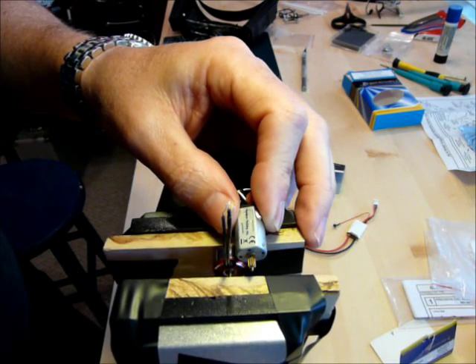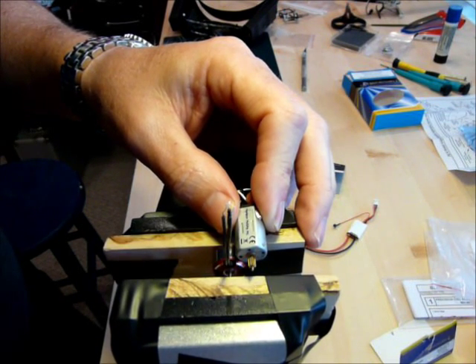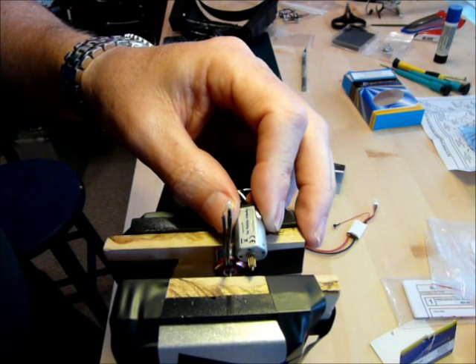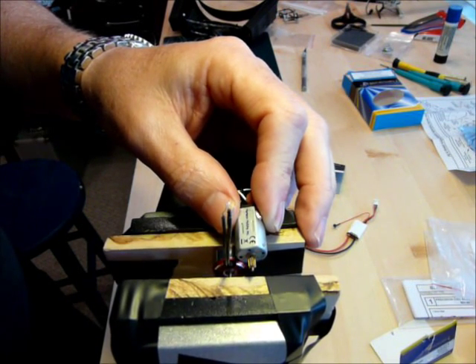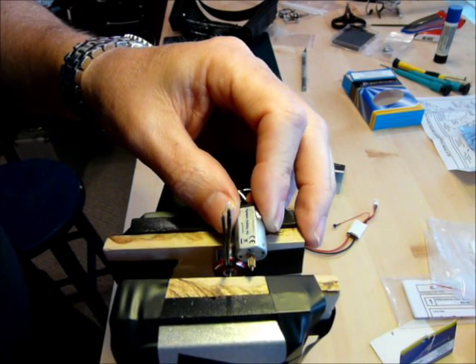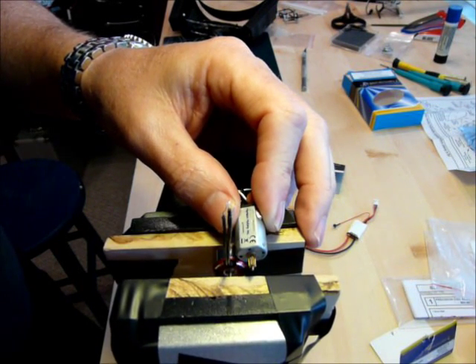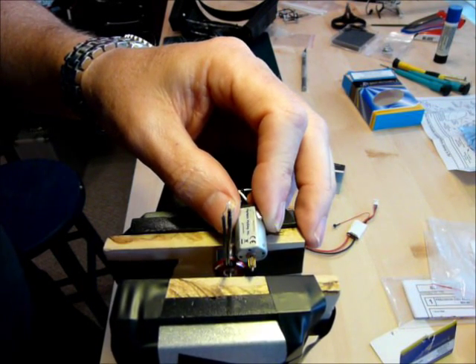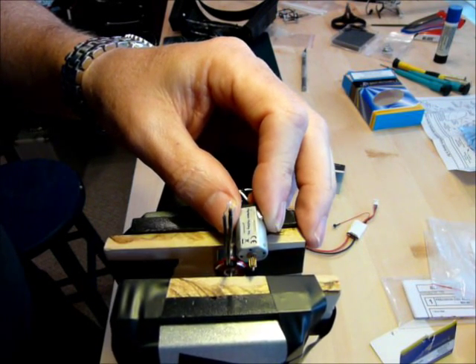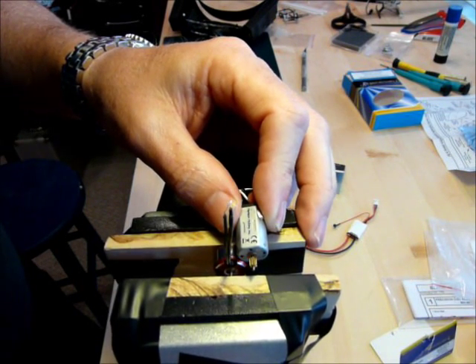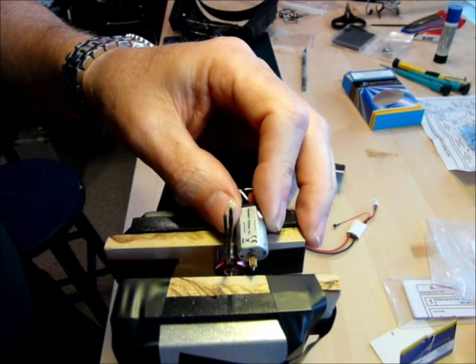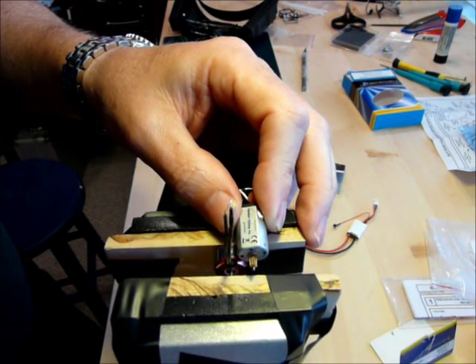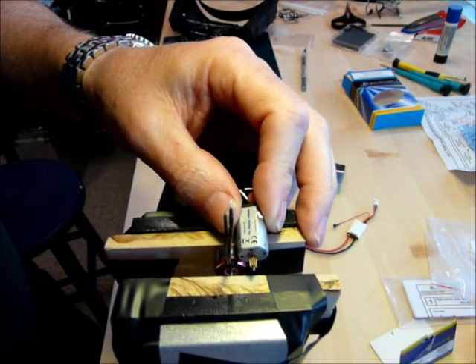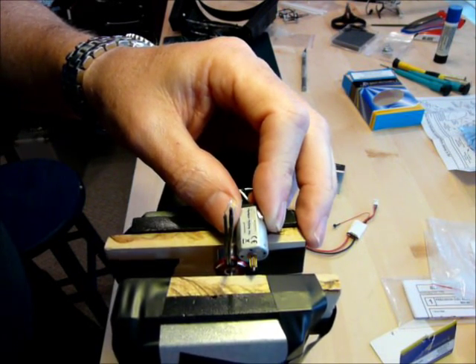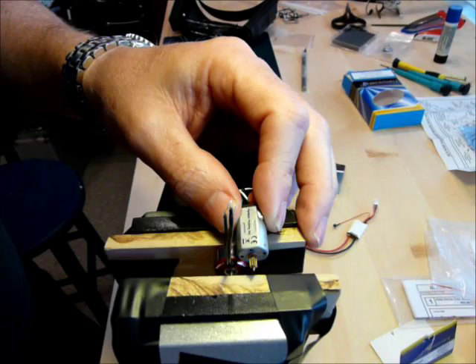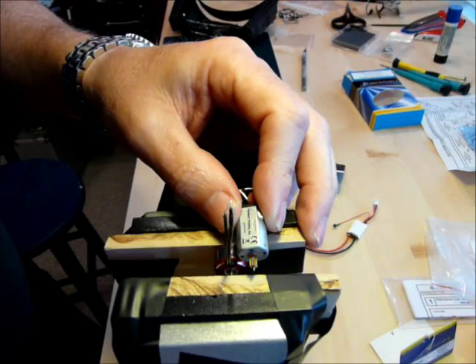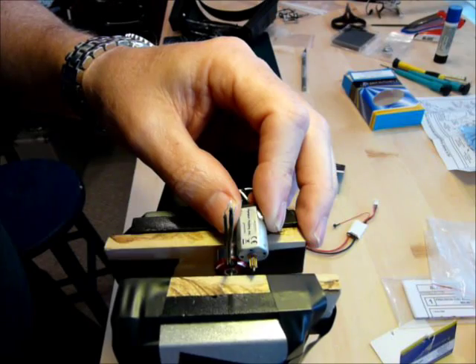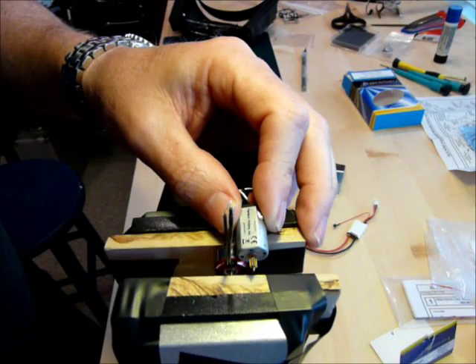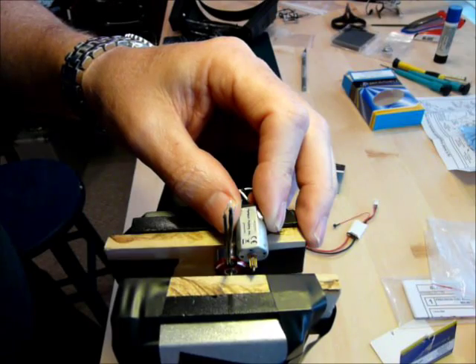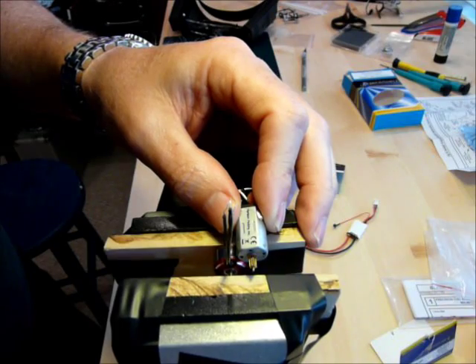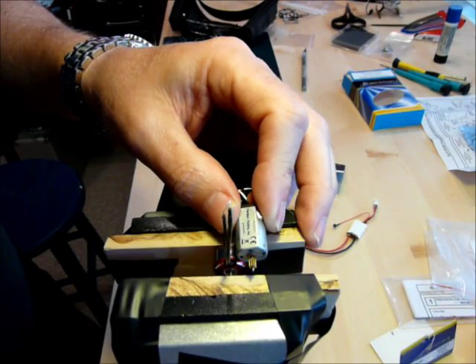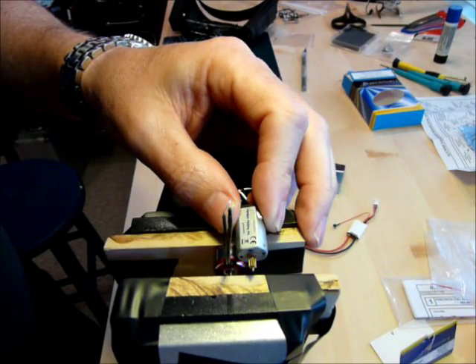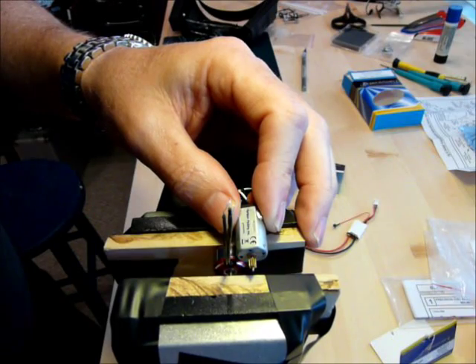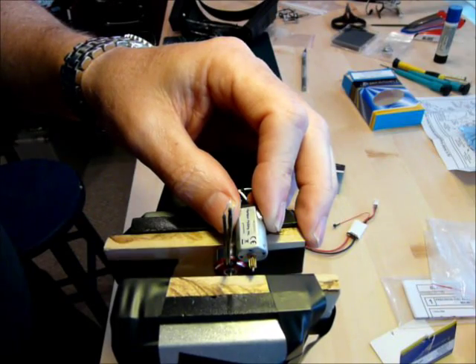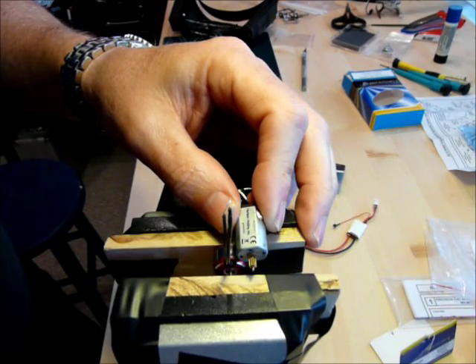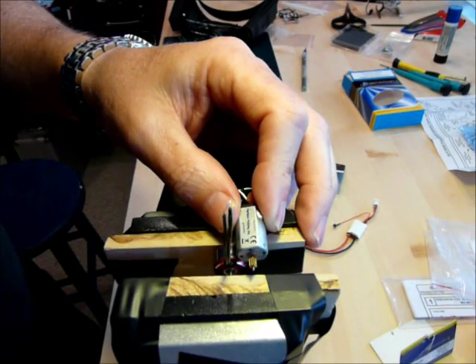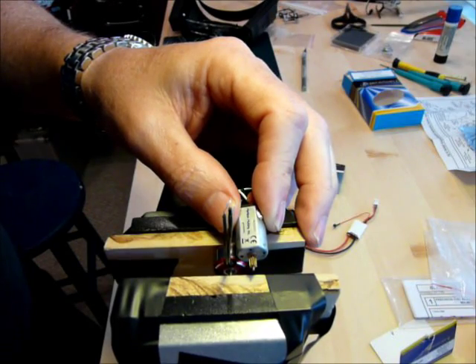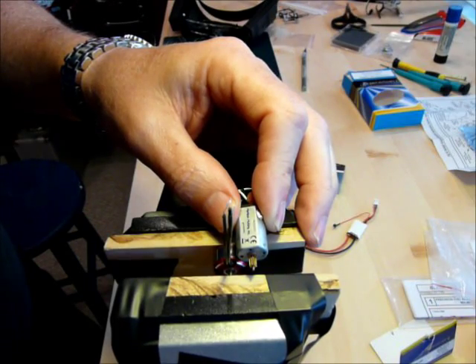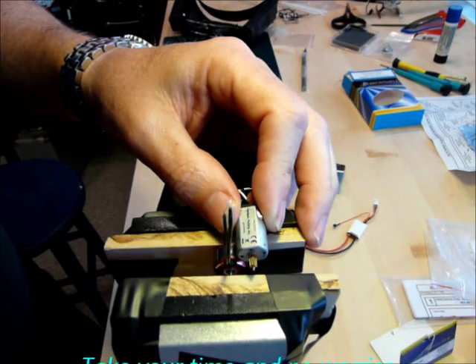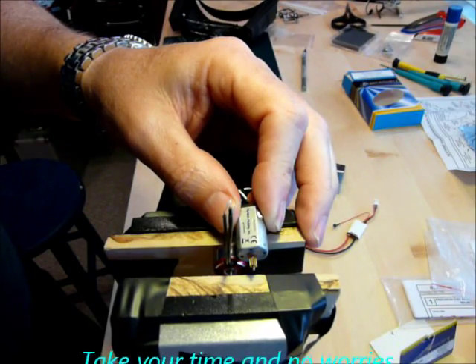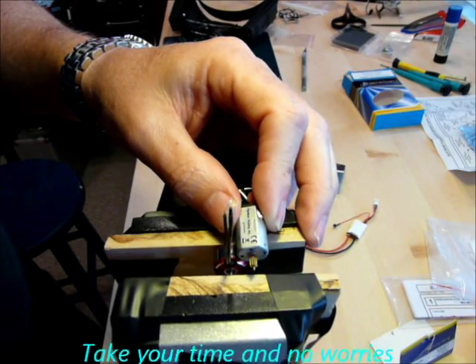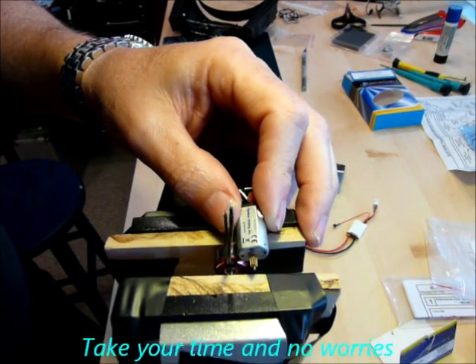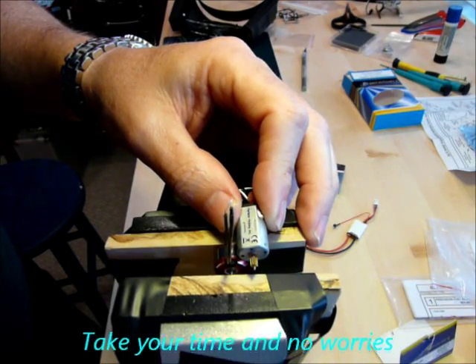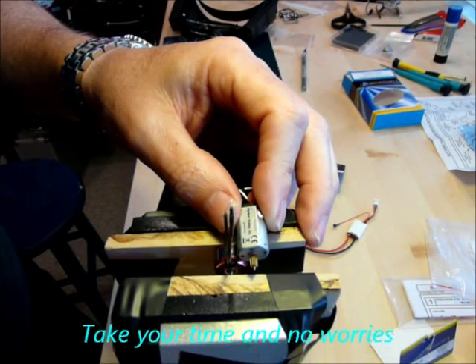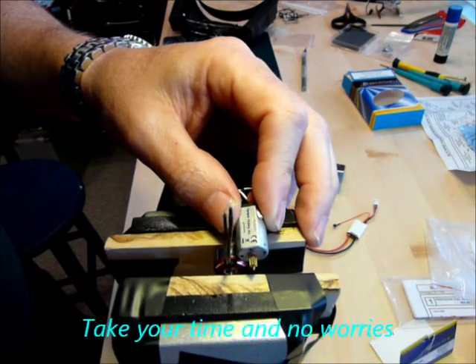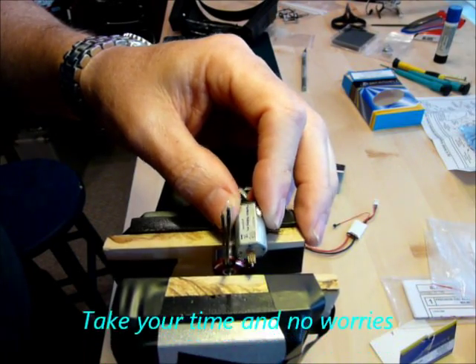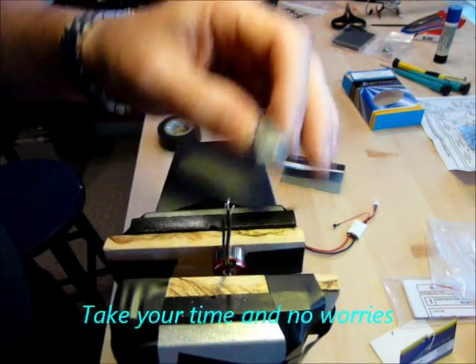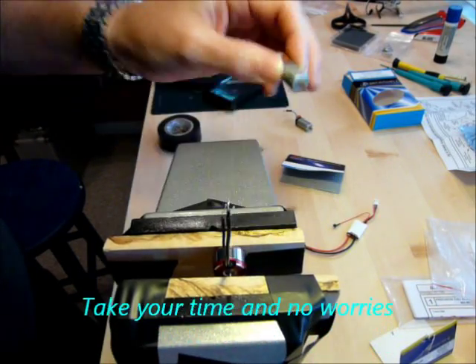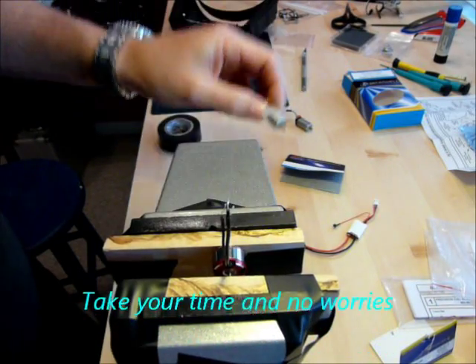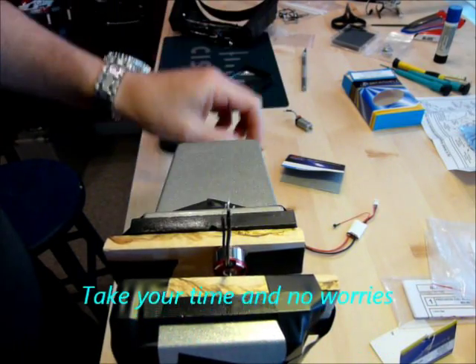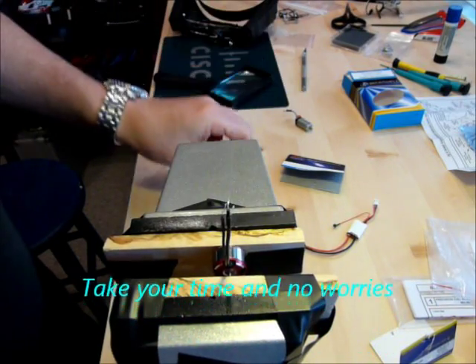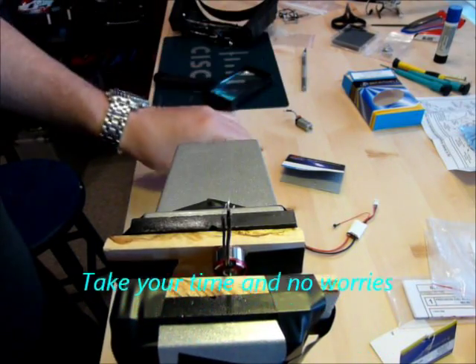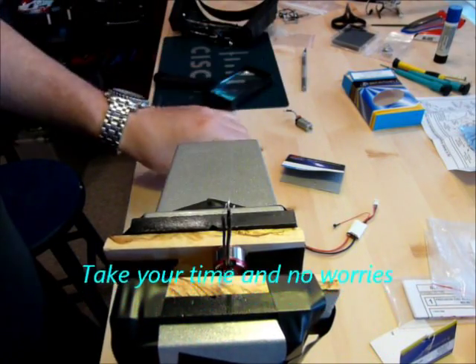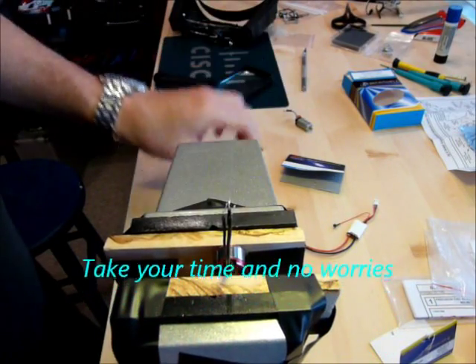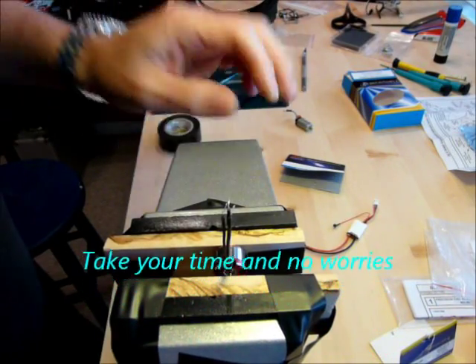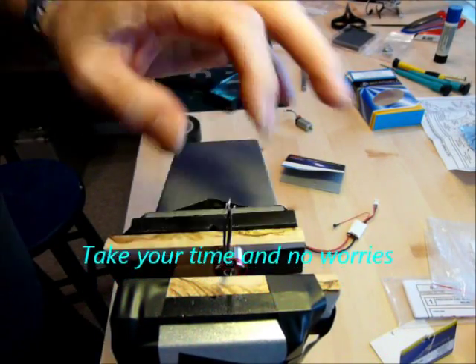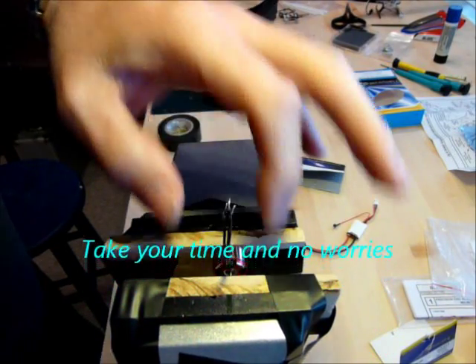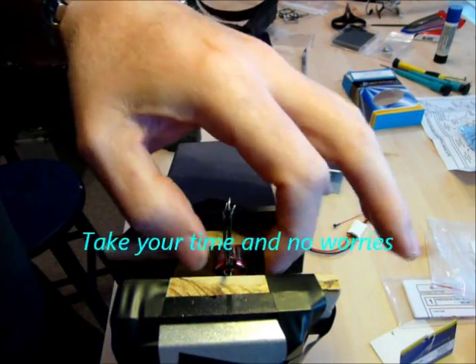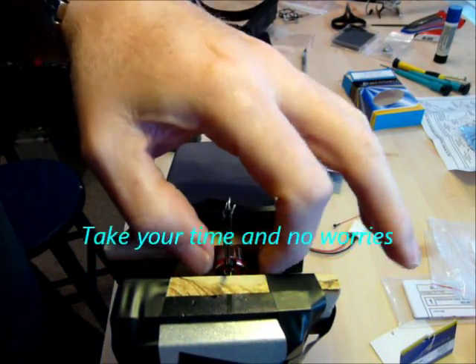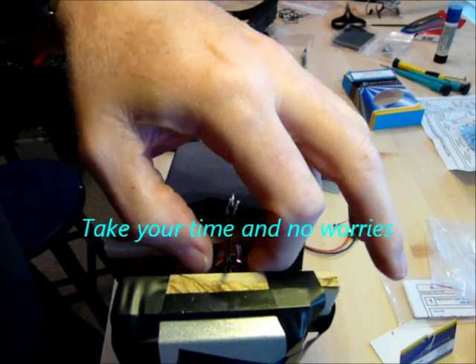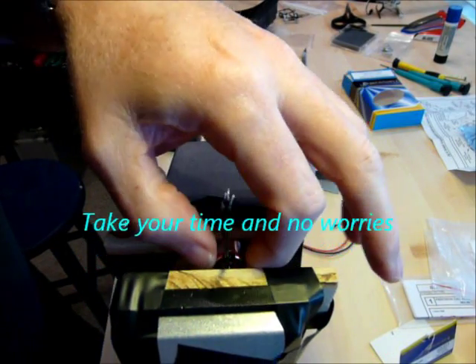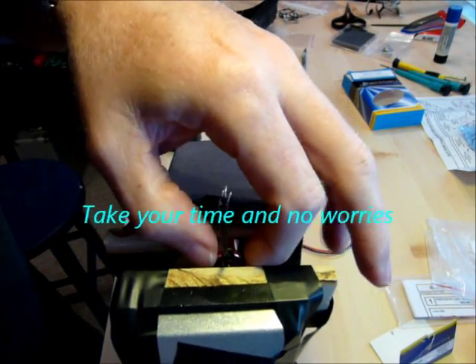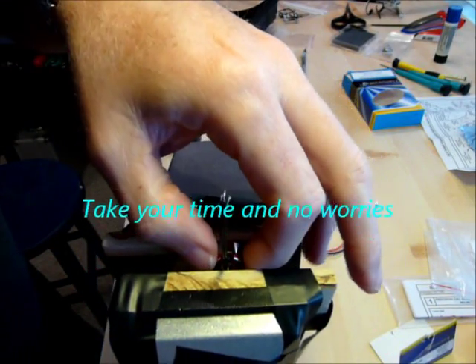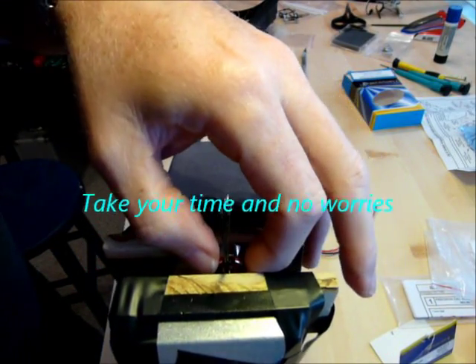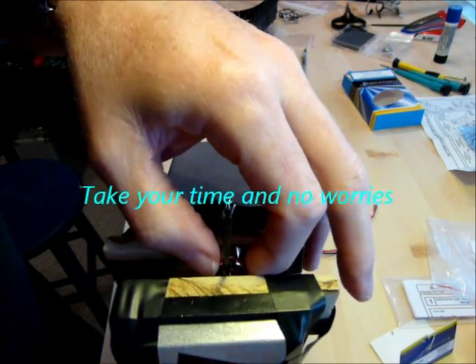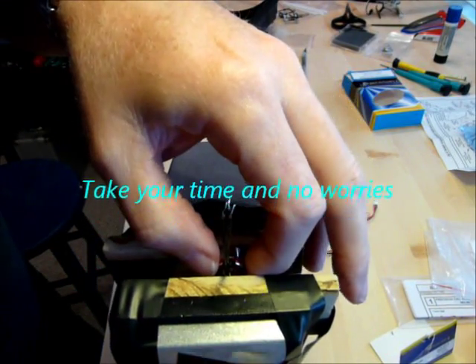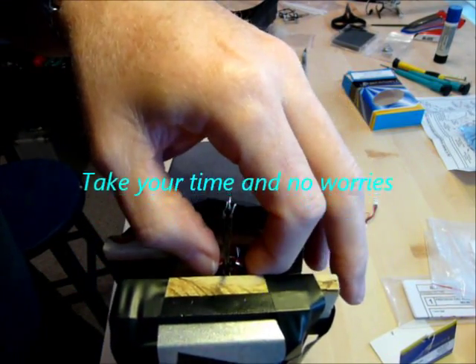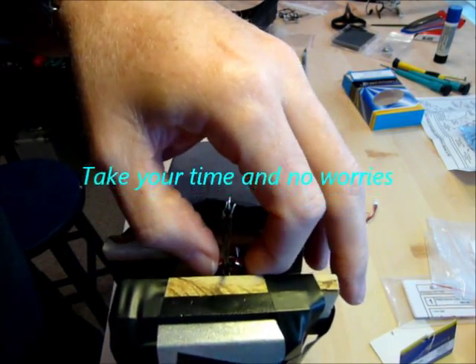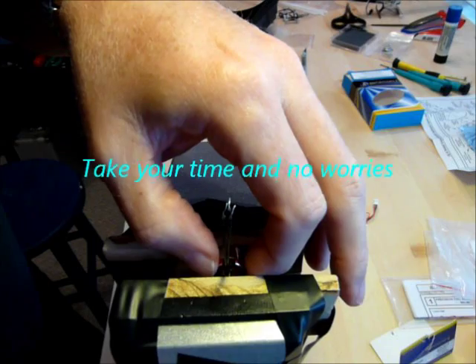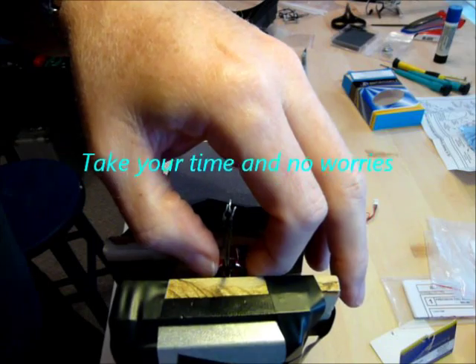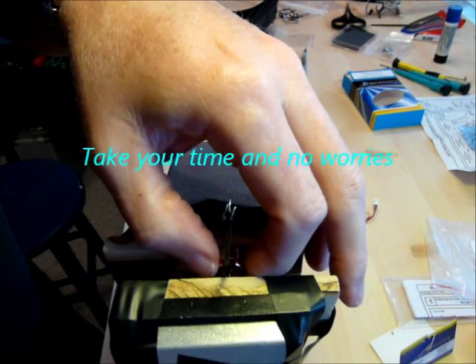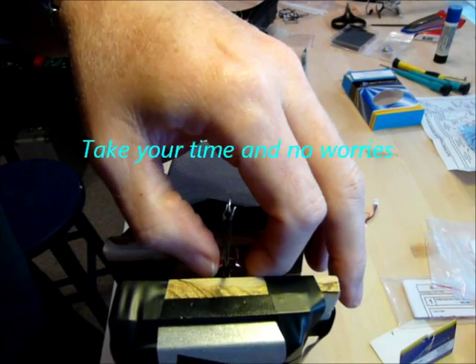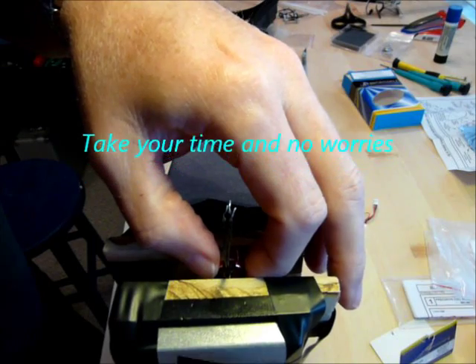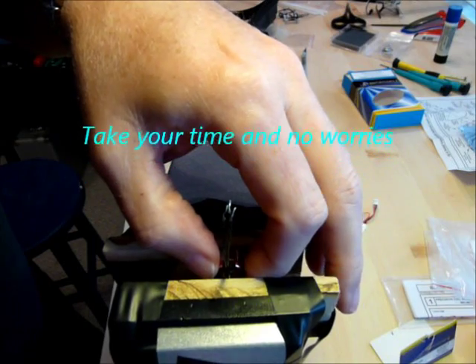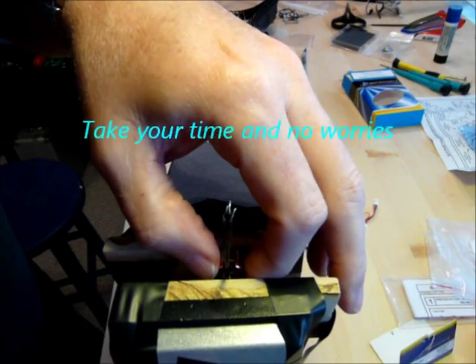And I'm going to be careful not to go too far, because I don't have a way to pull it off.